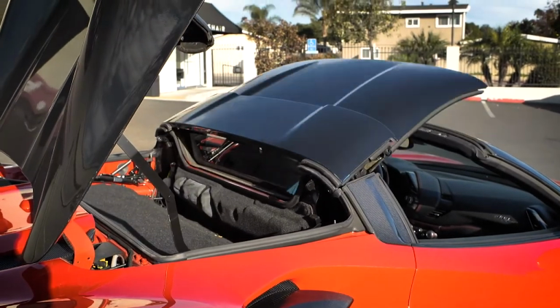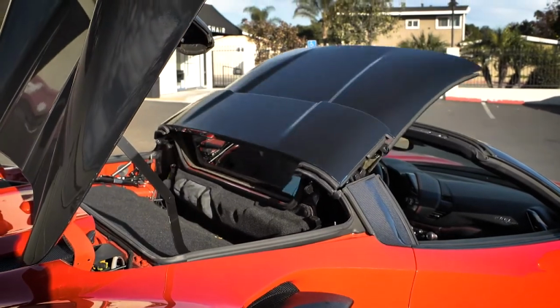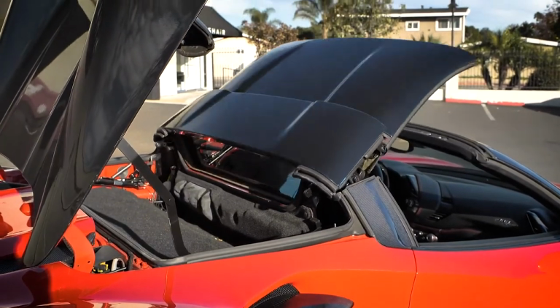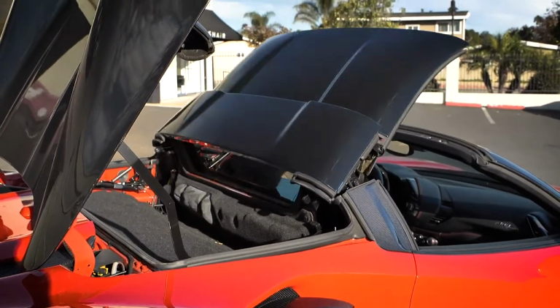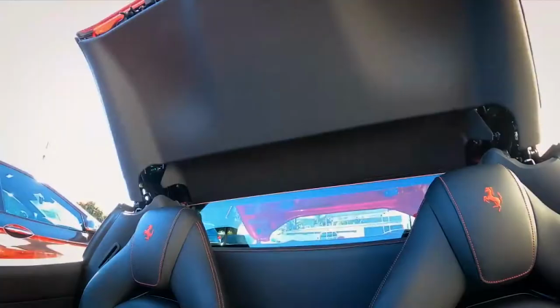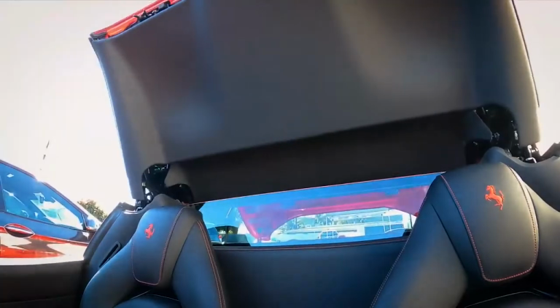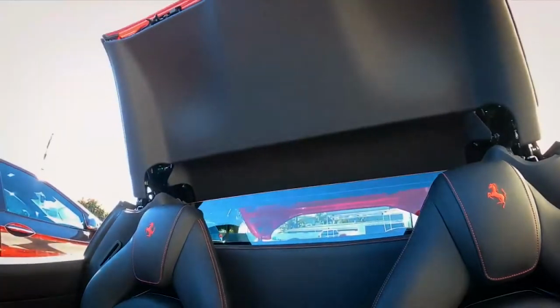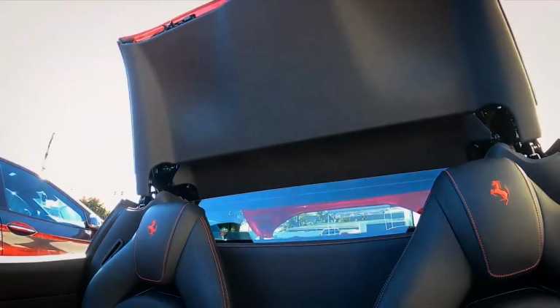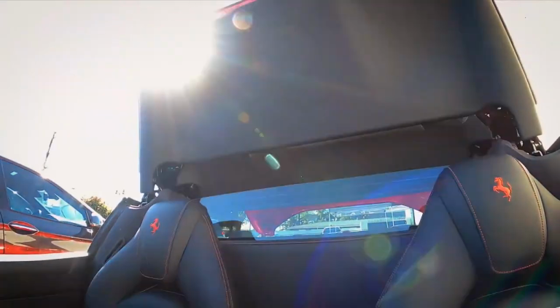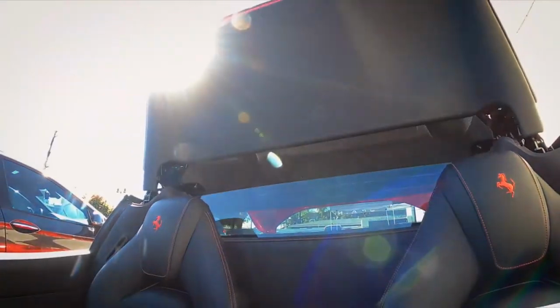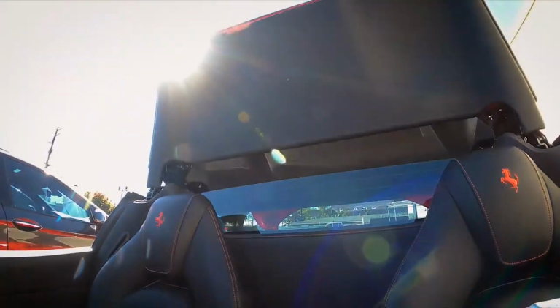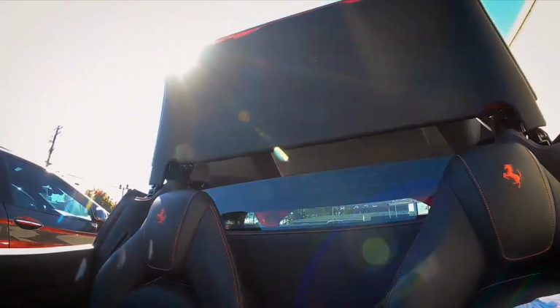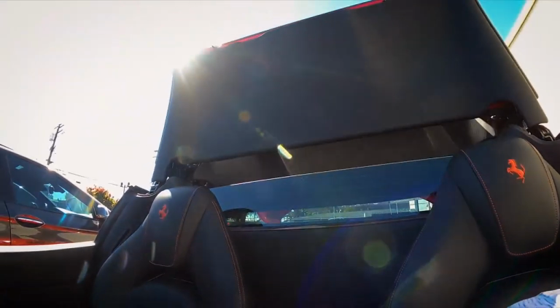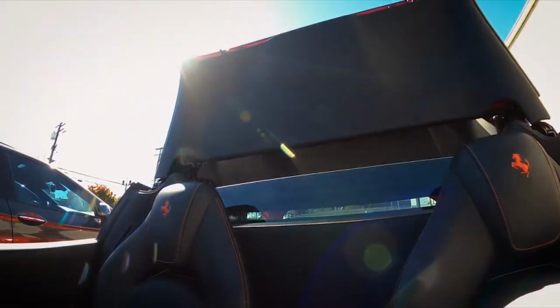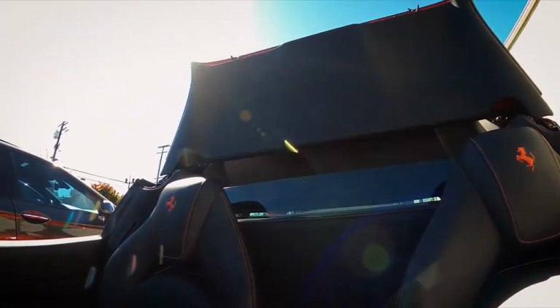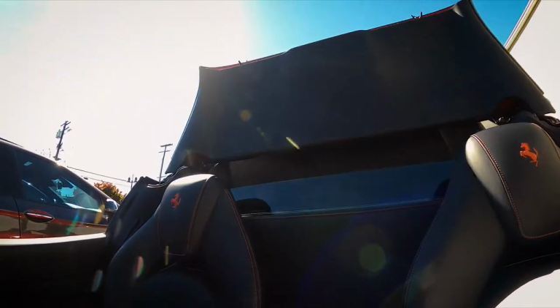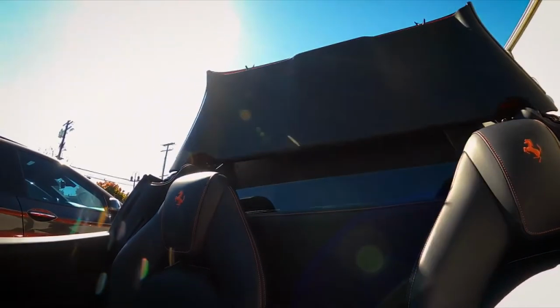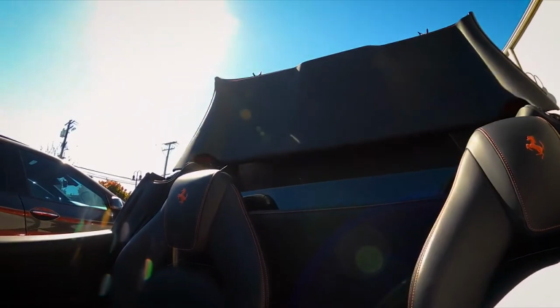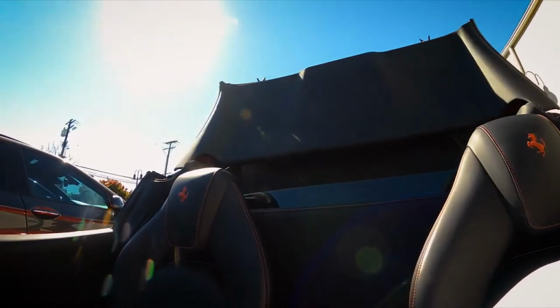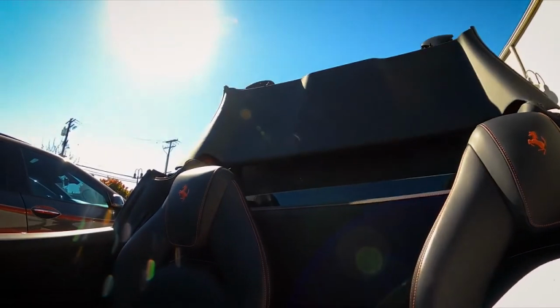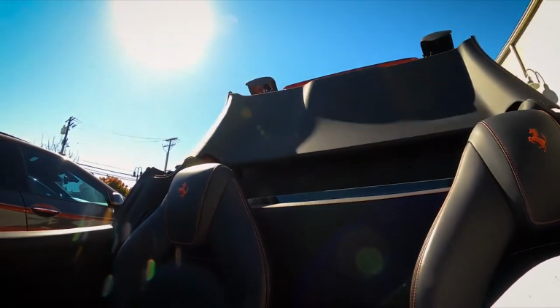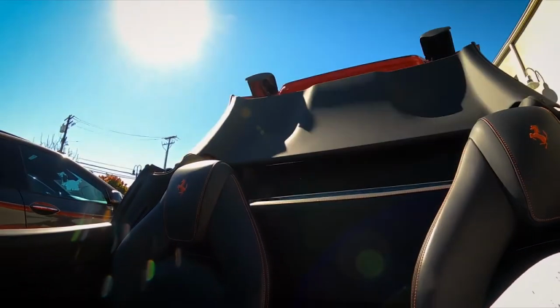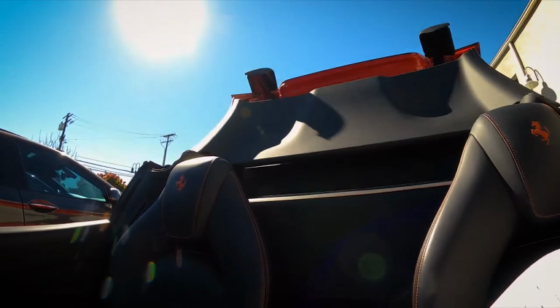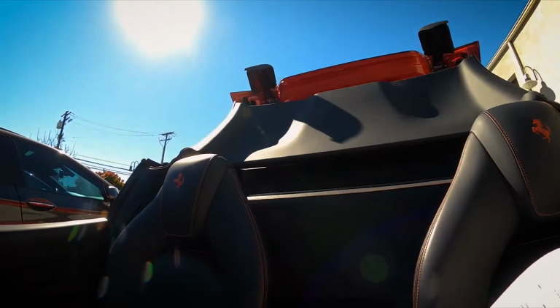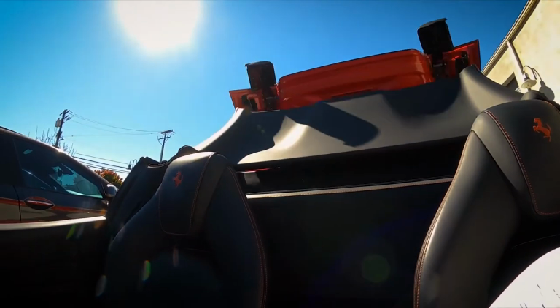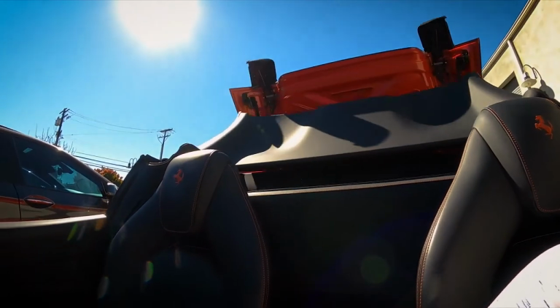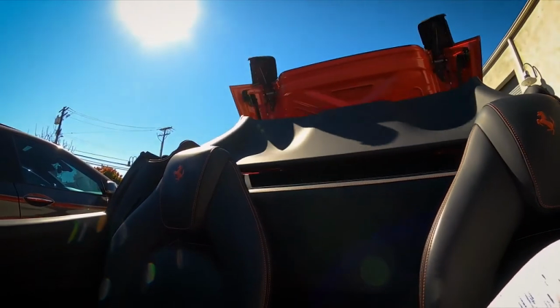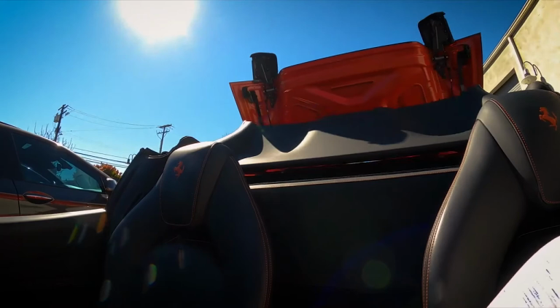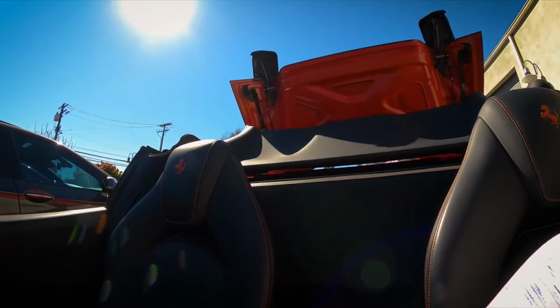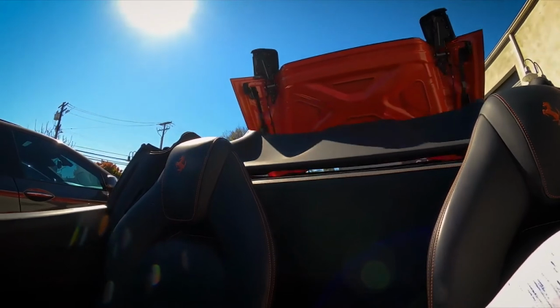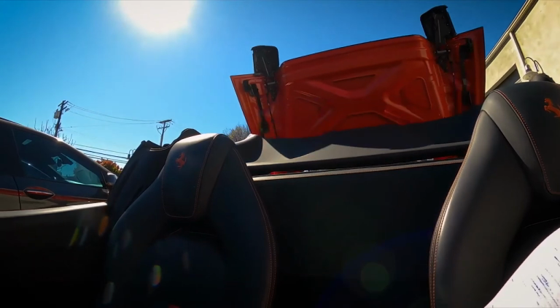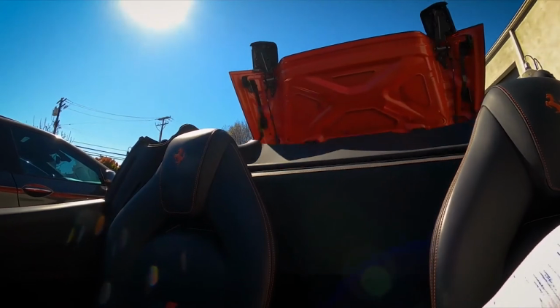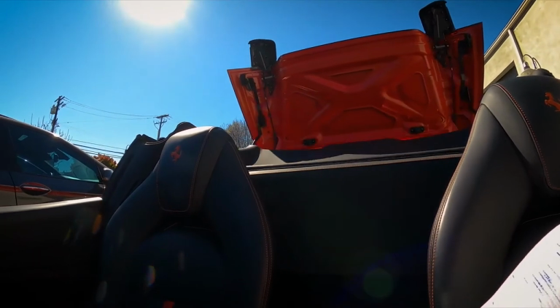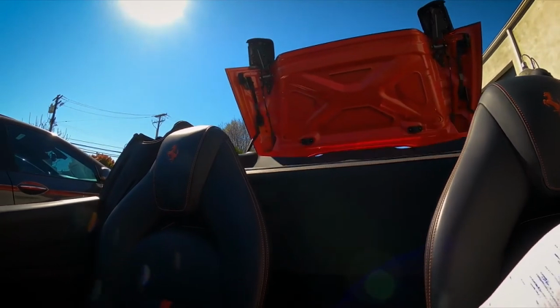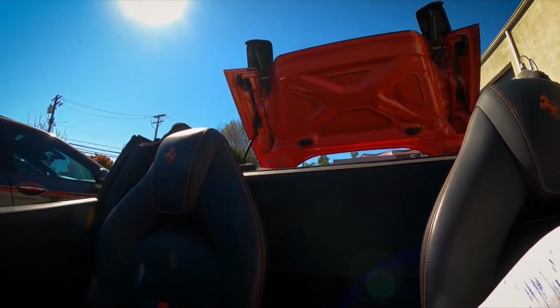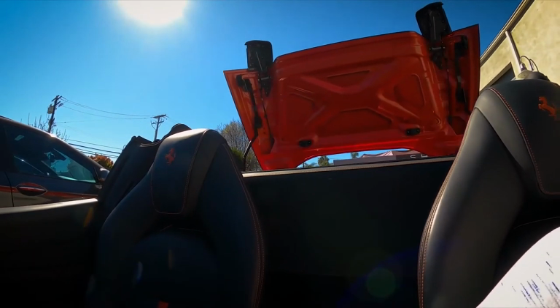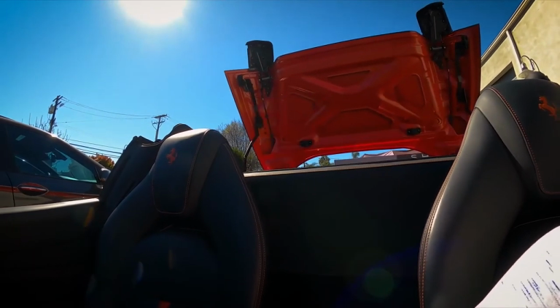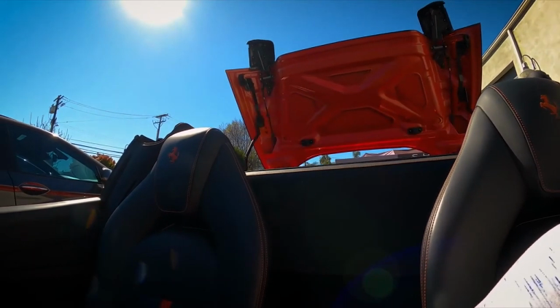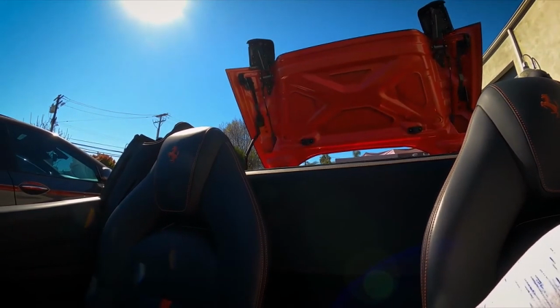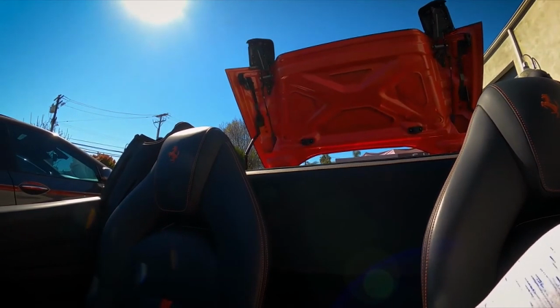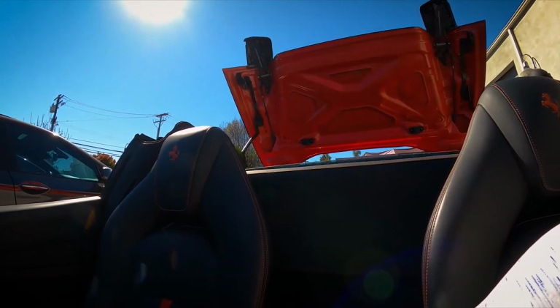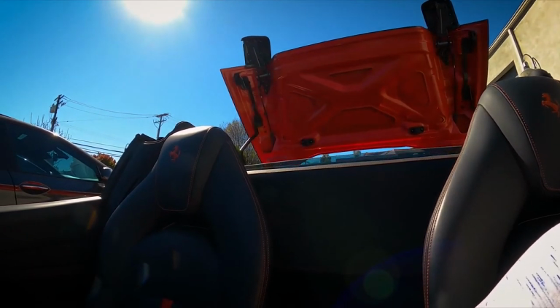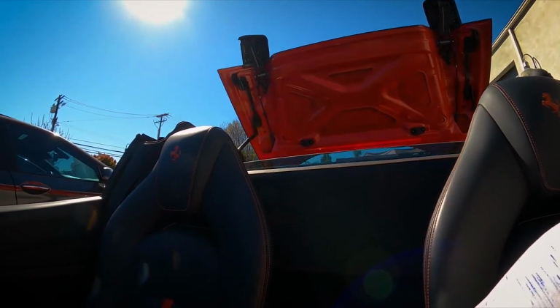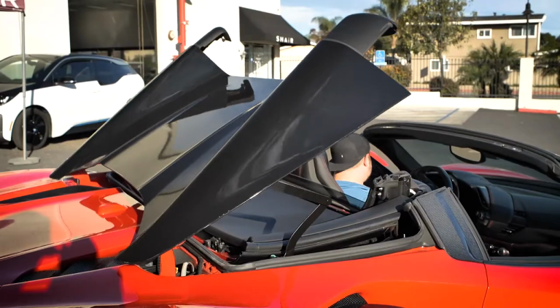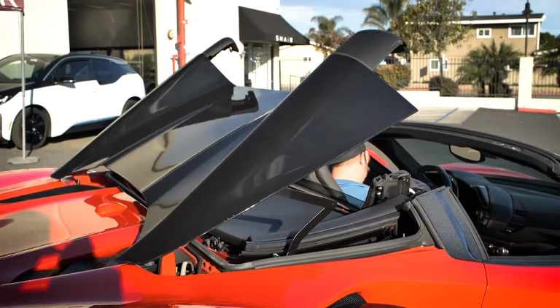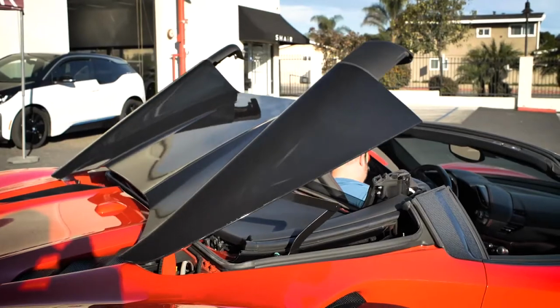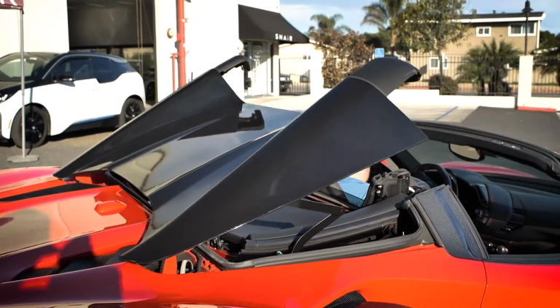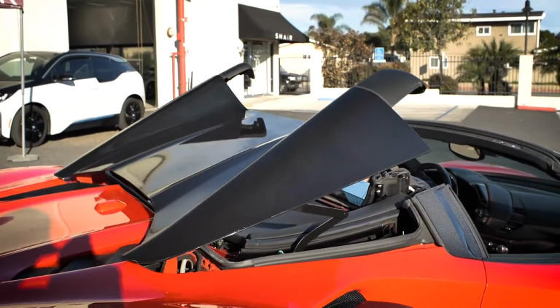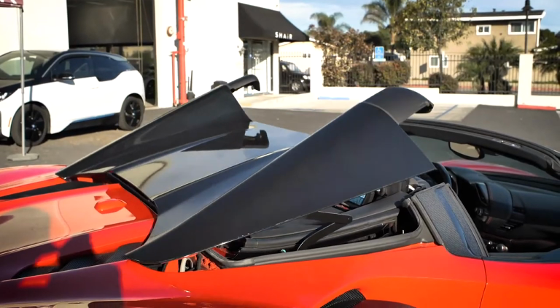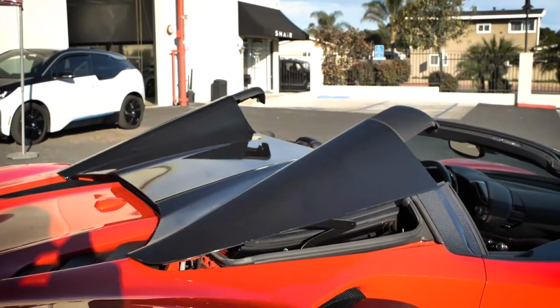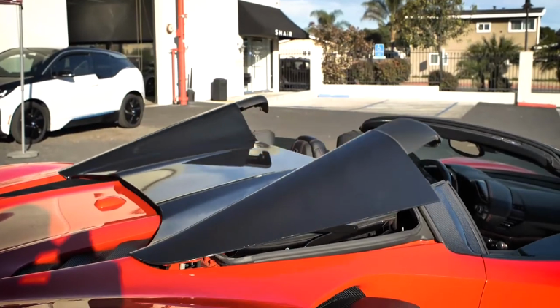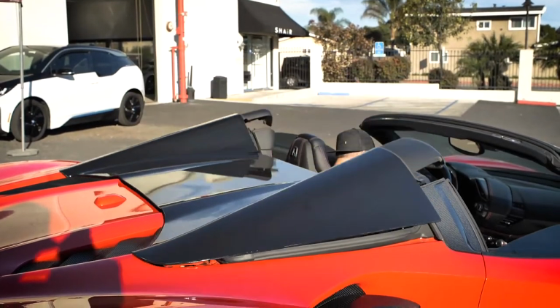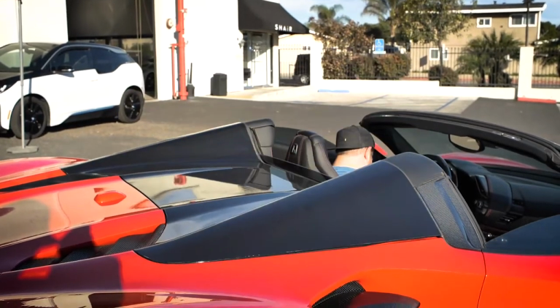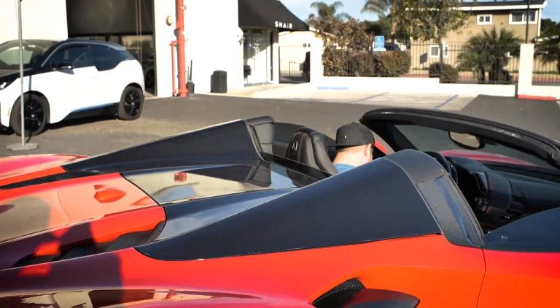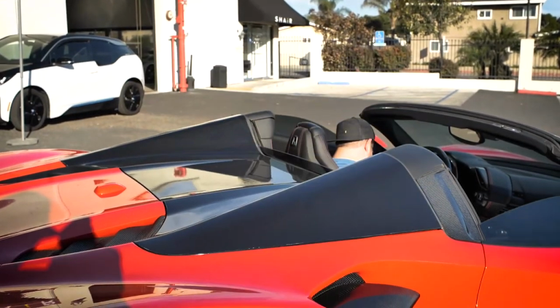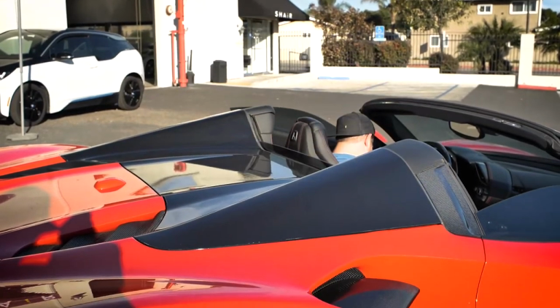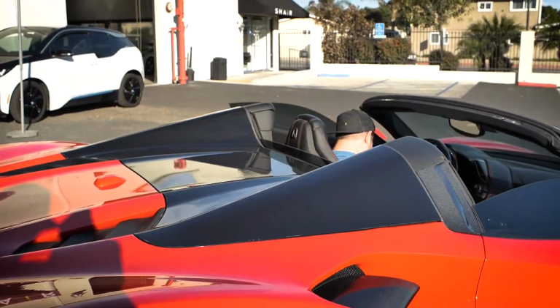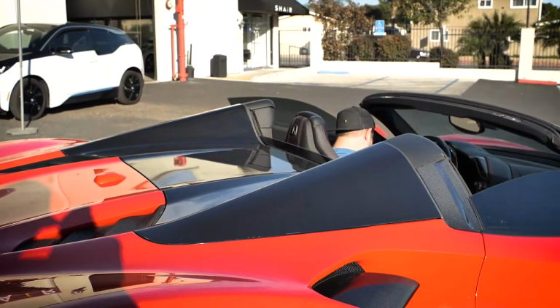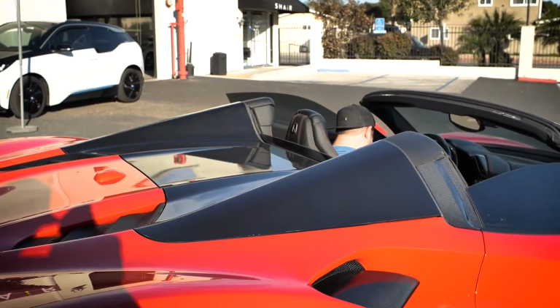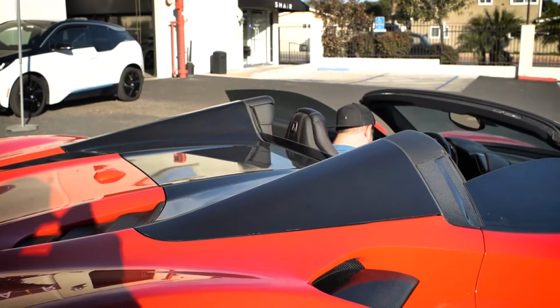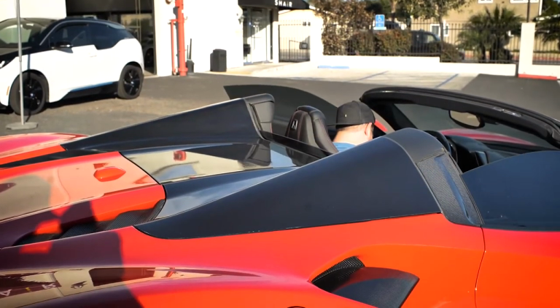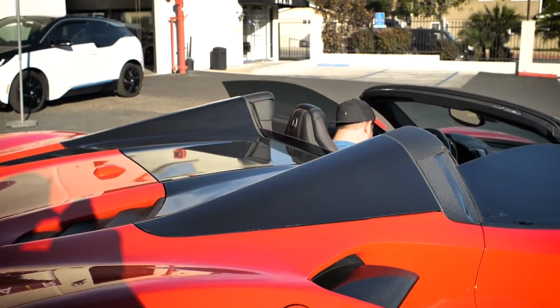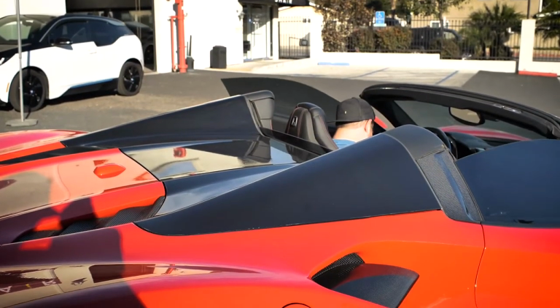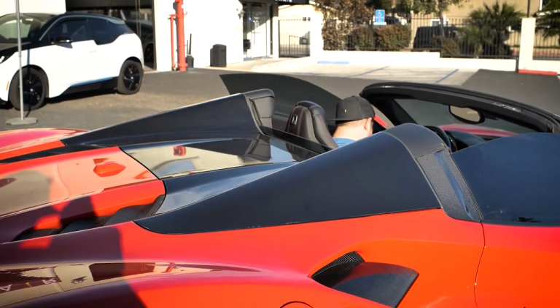Before you lower or raise the top, make sure the car is parked and let it complete its process cycle in full before you start your journey.